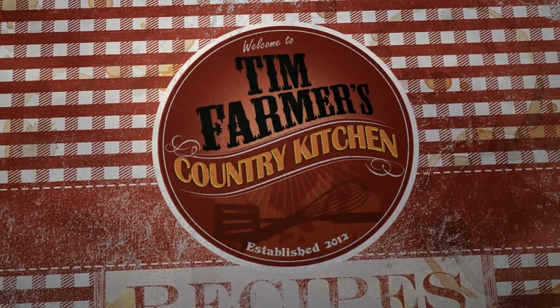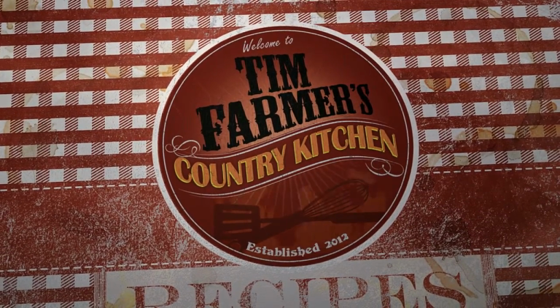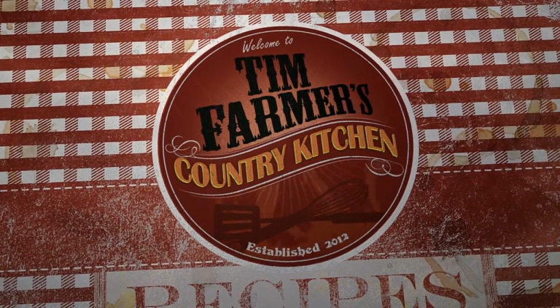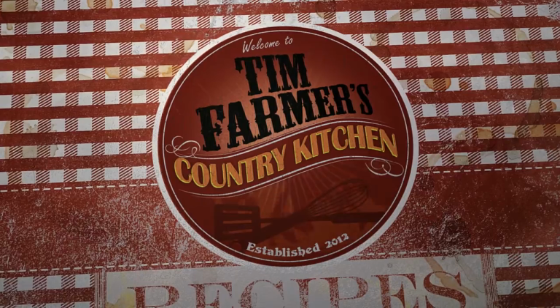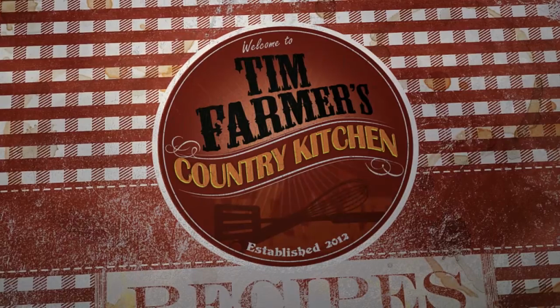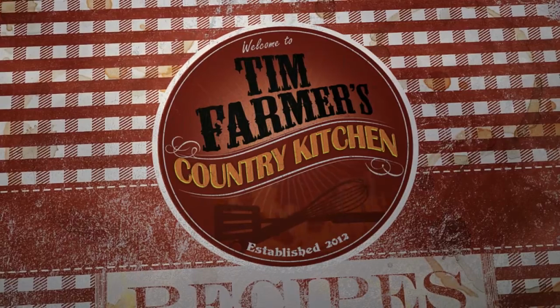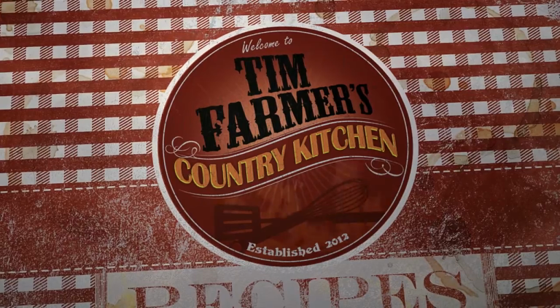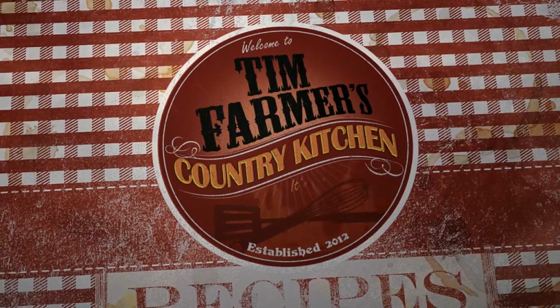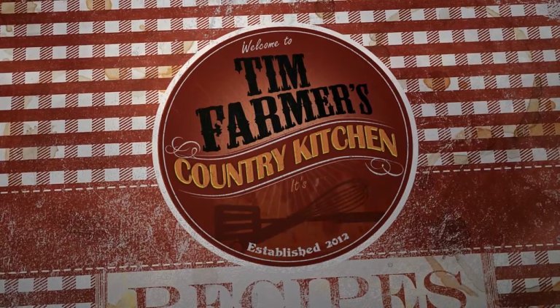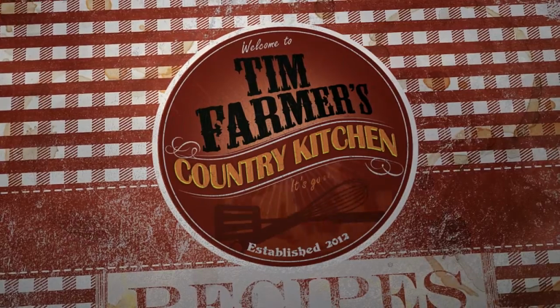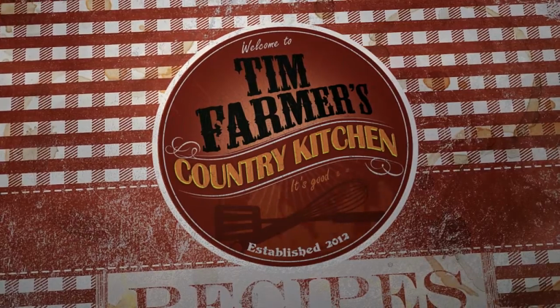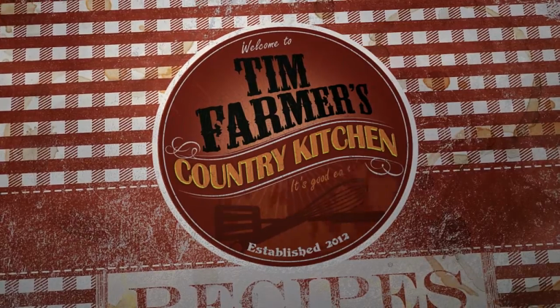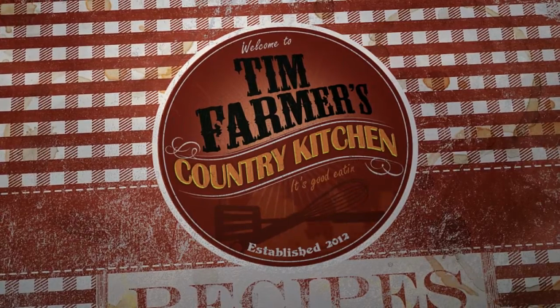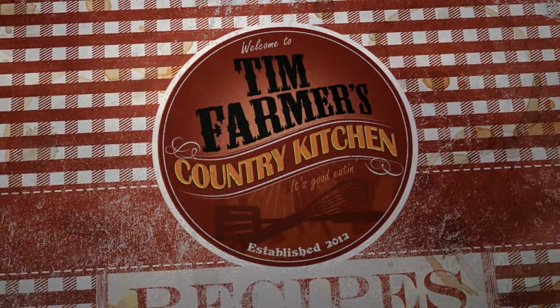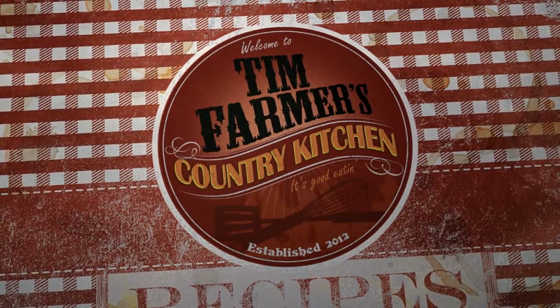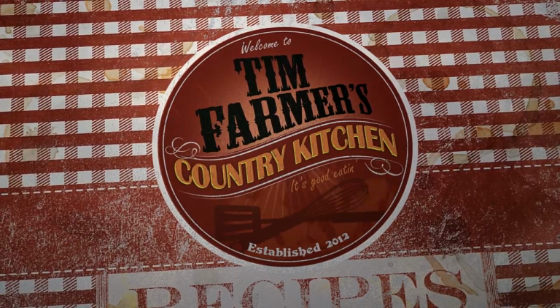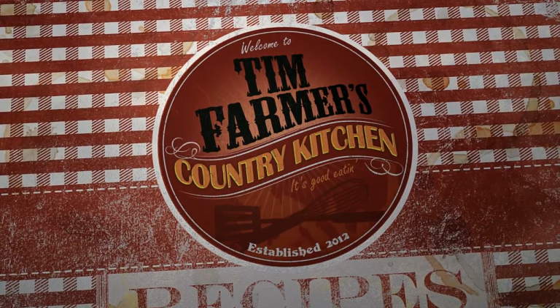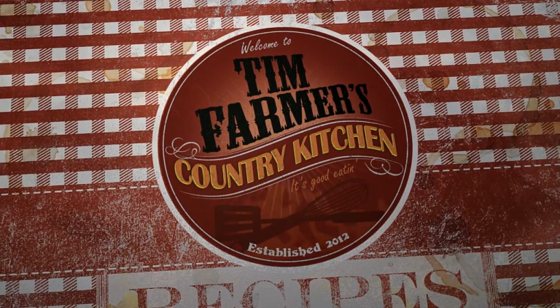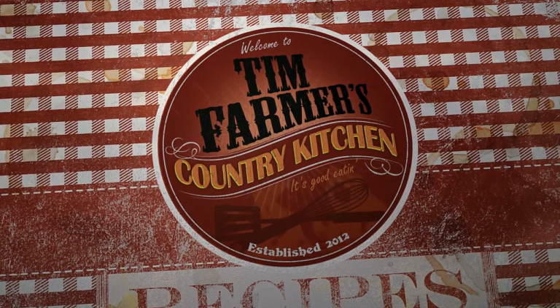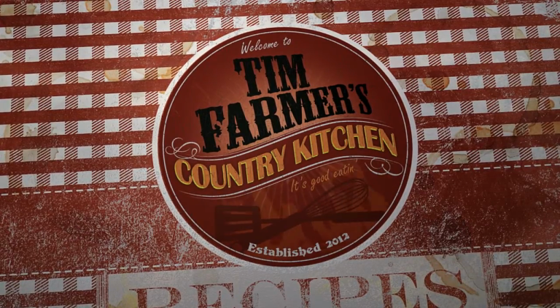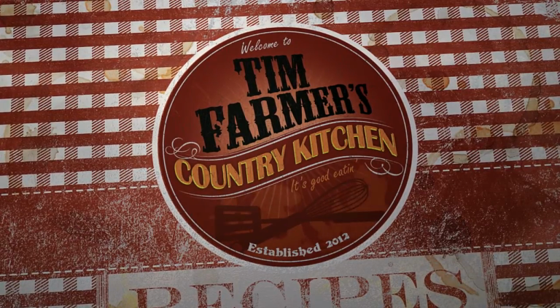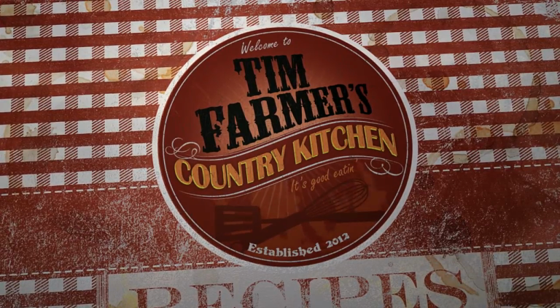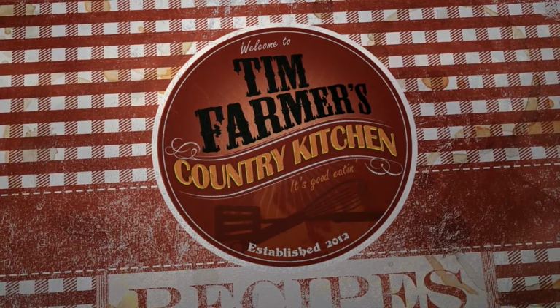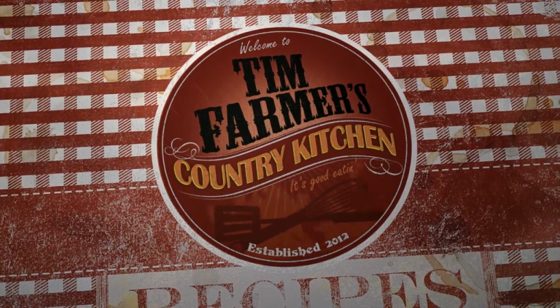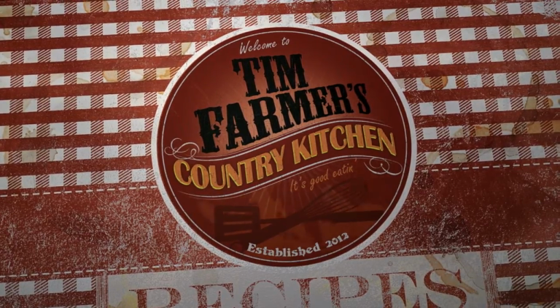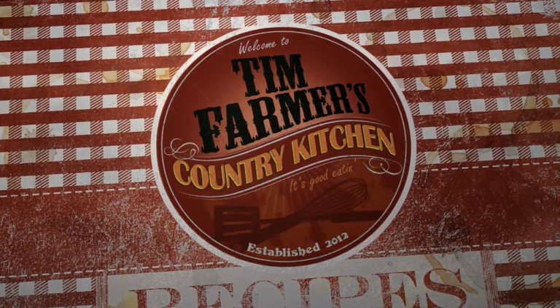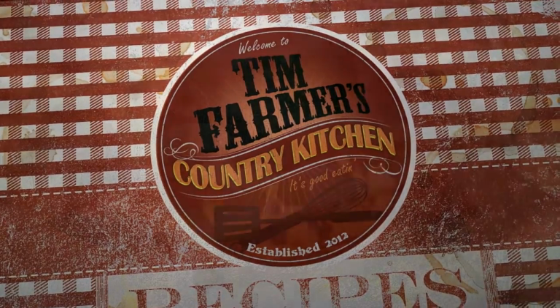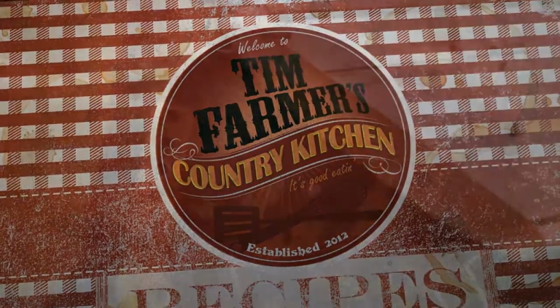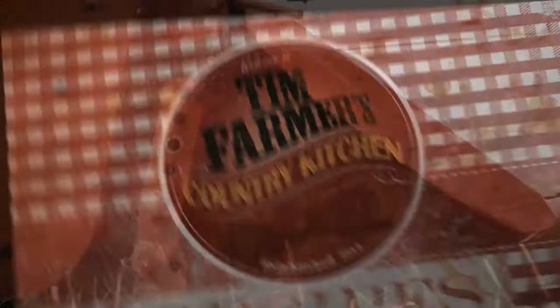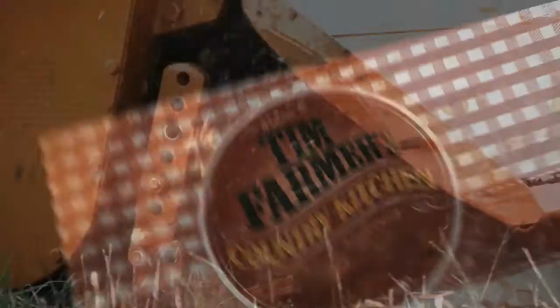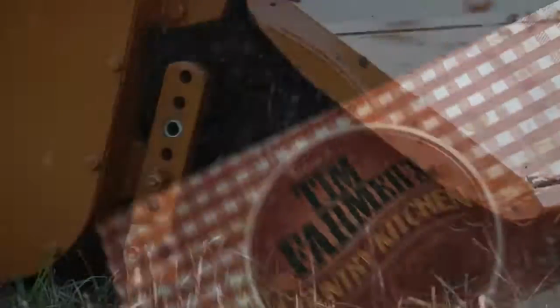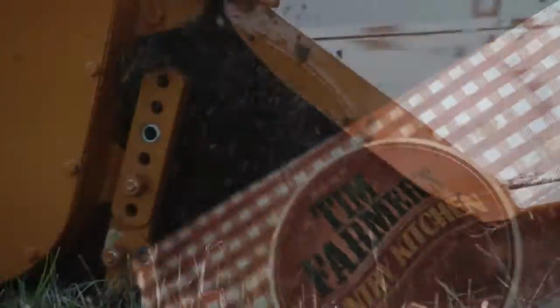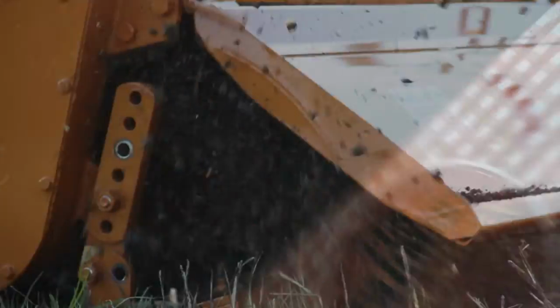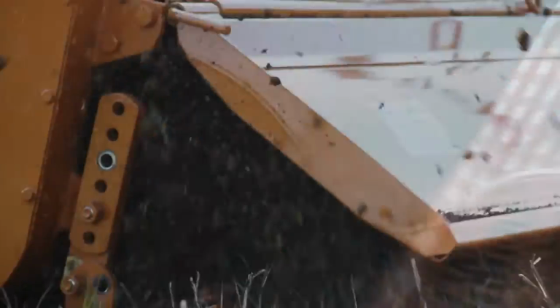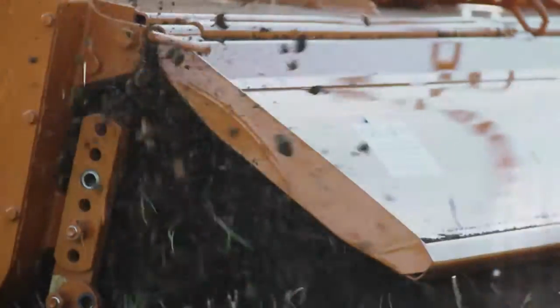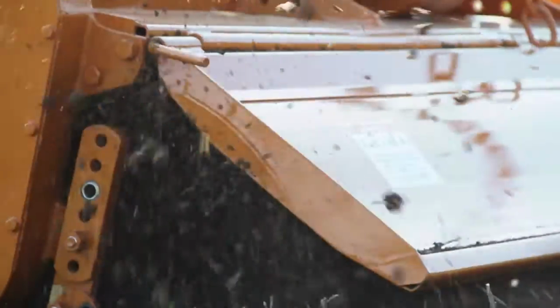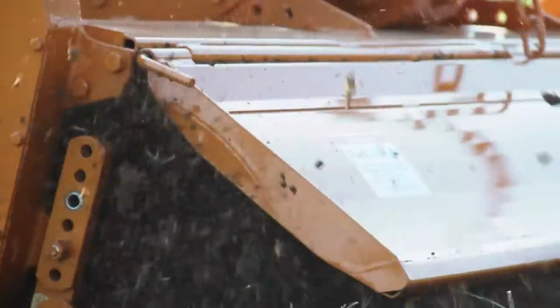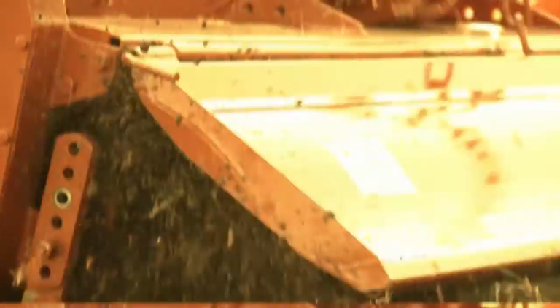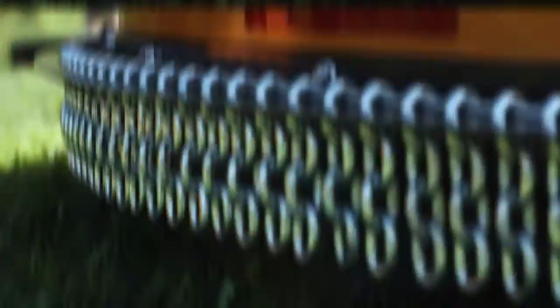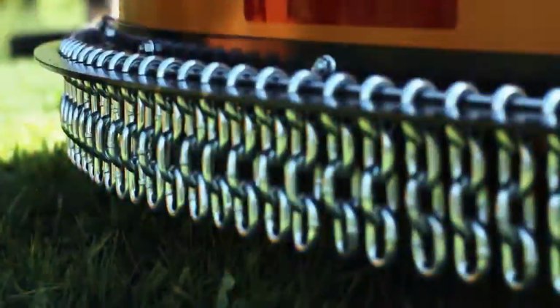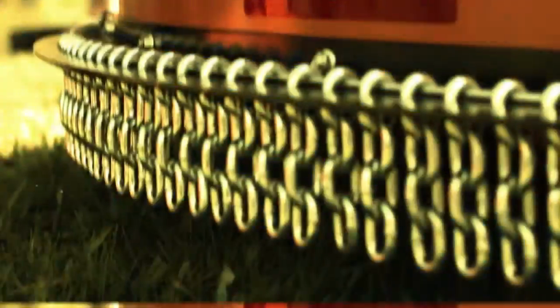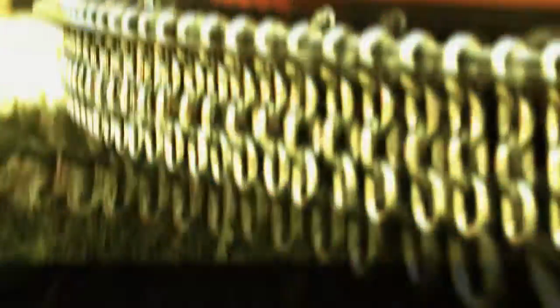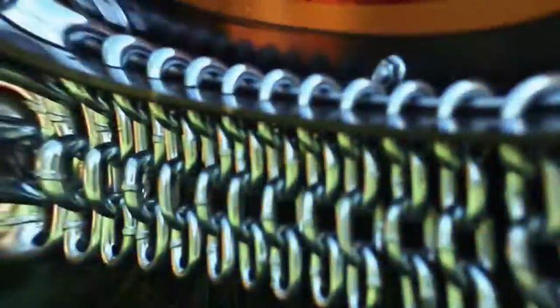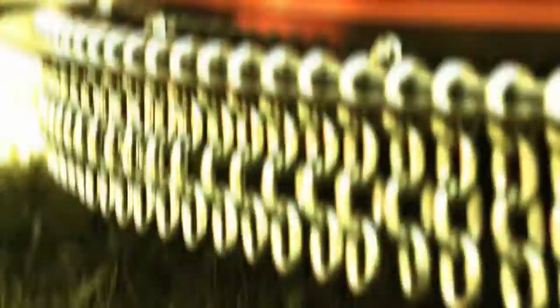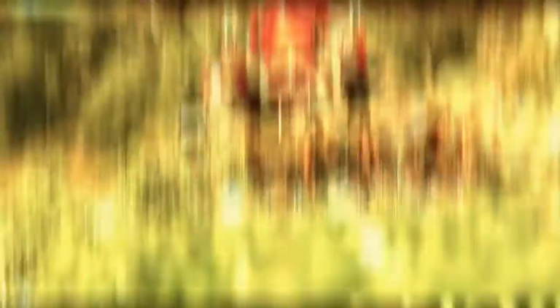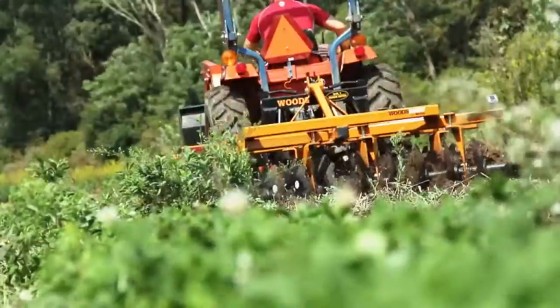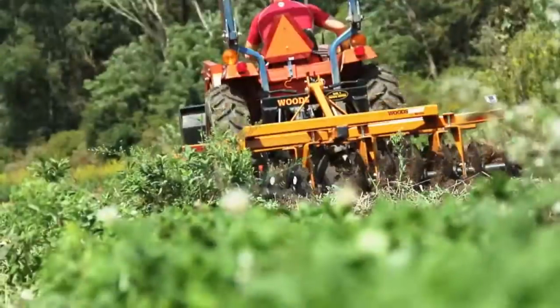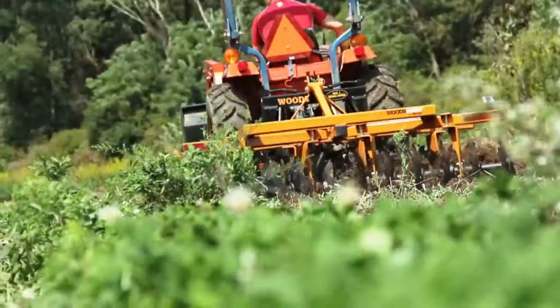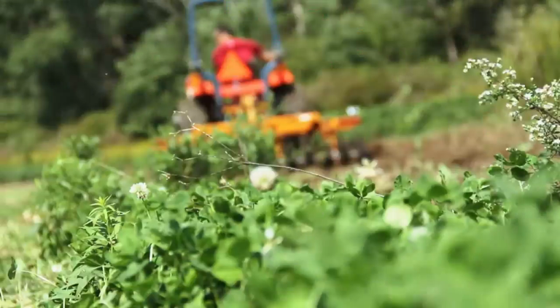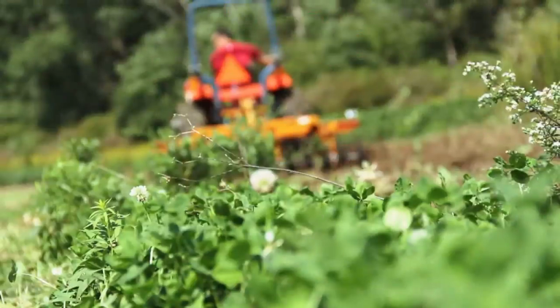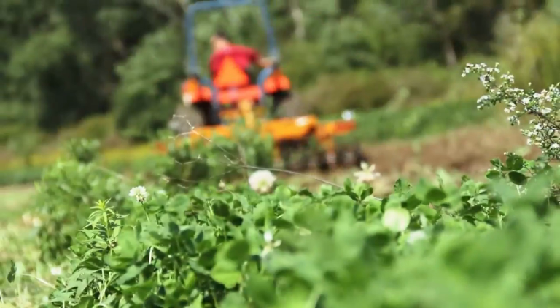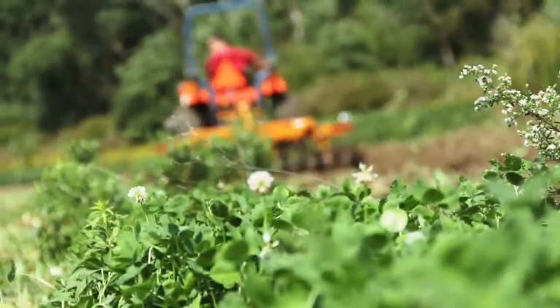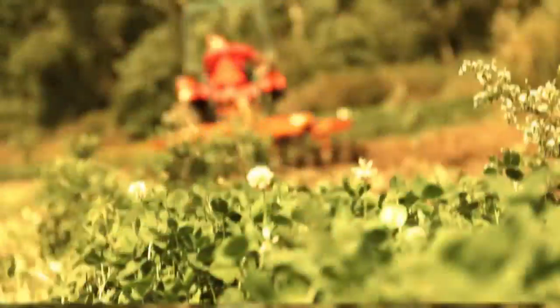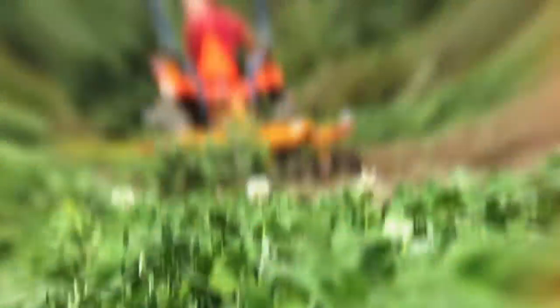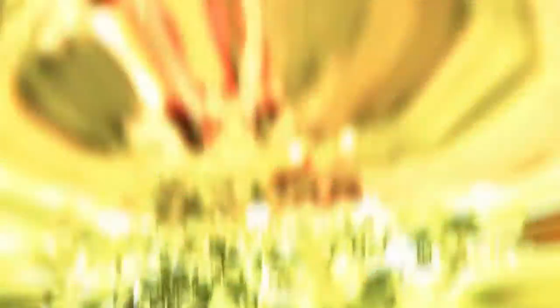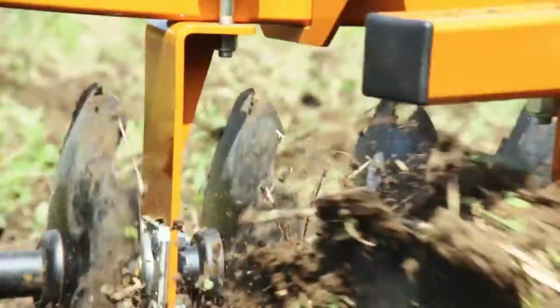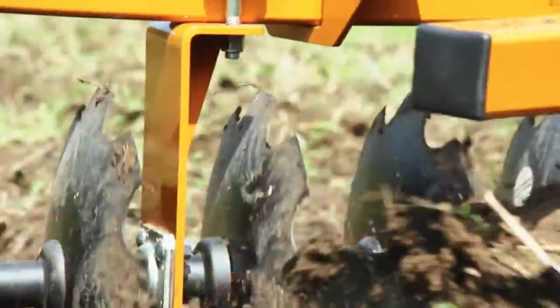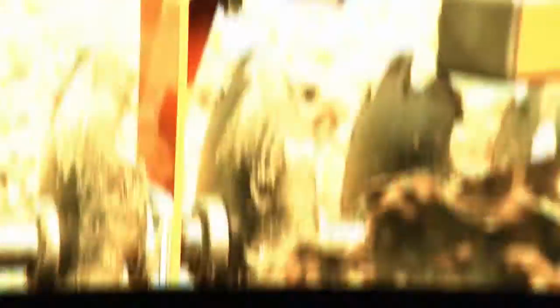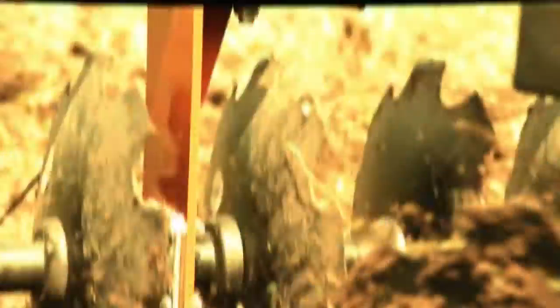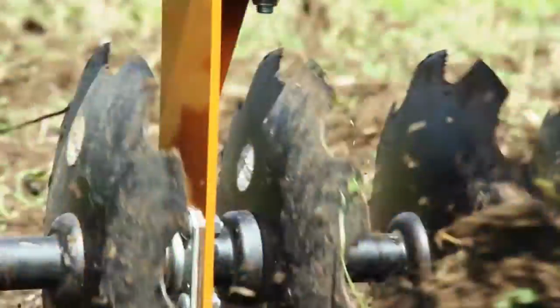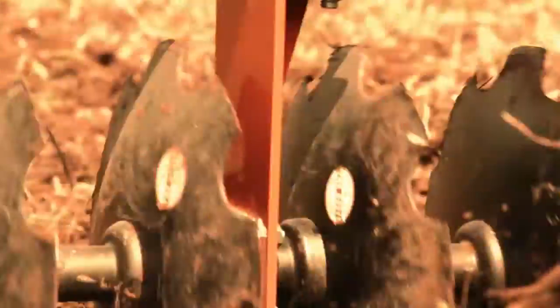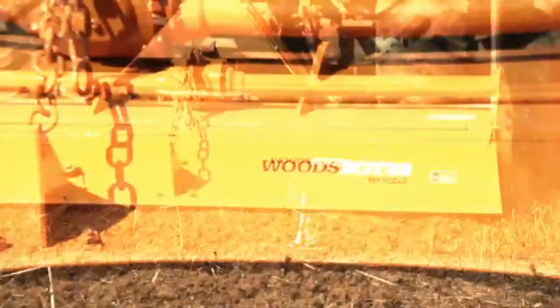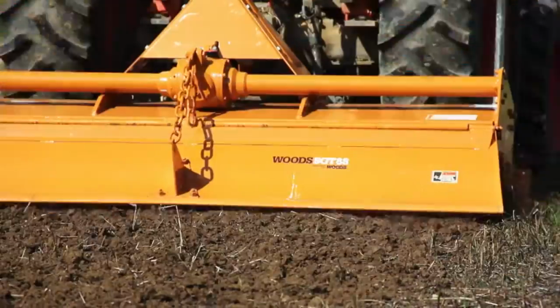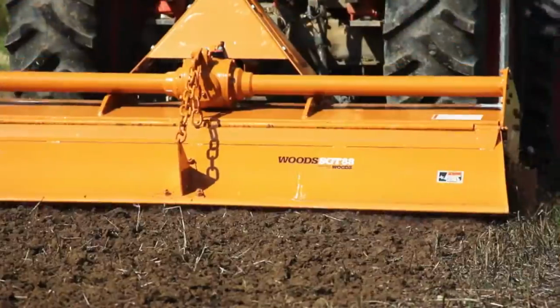We're going to cook something good now. Funding for Tim Farmer's Country Kitchen brought to you by...